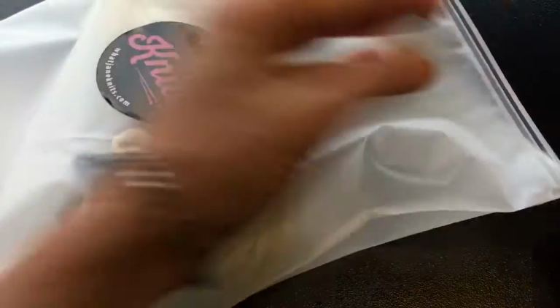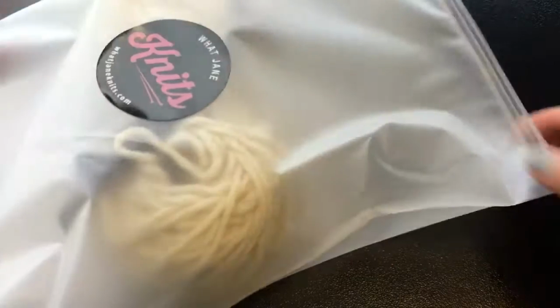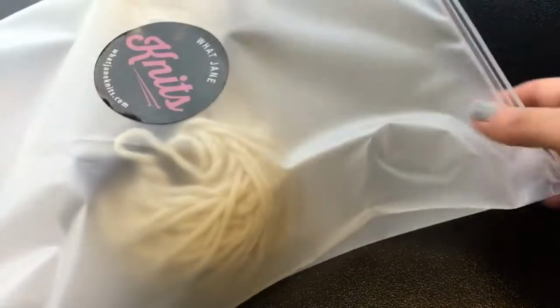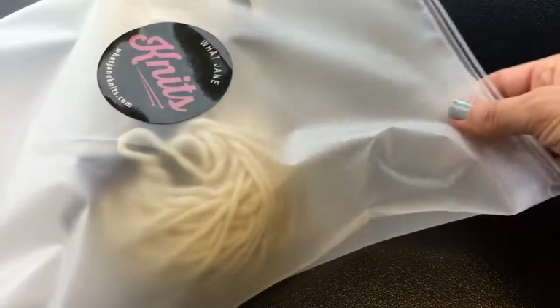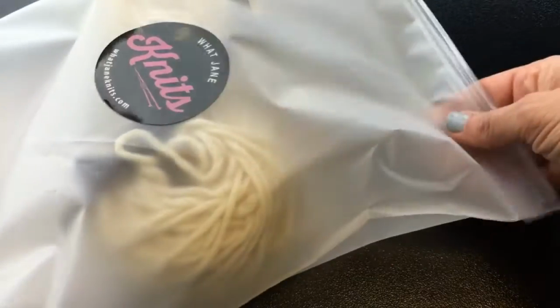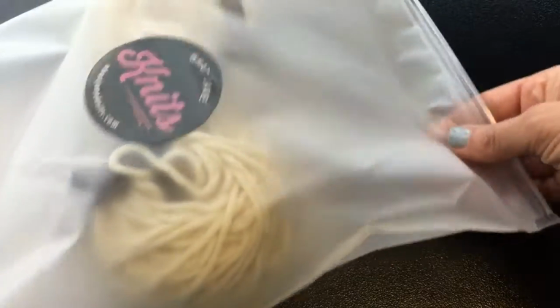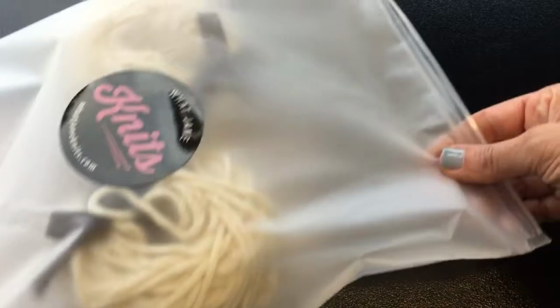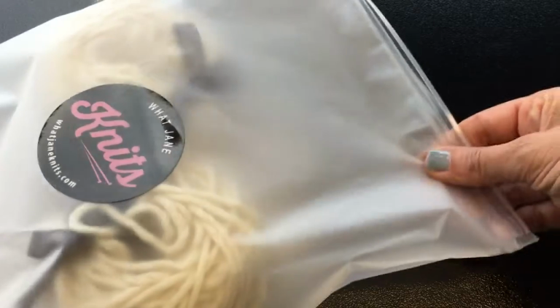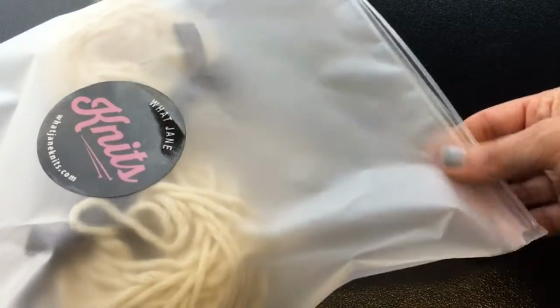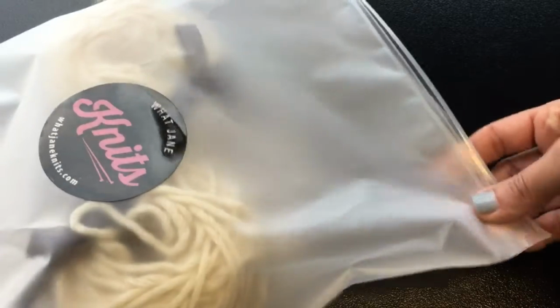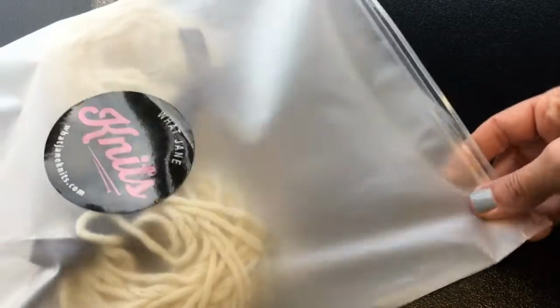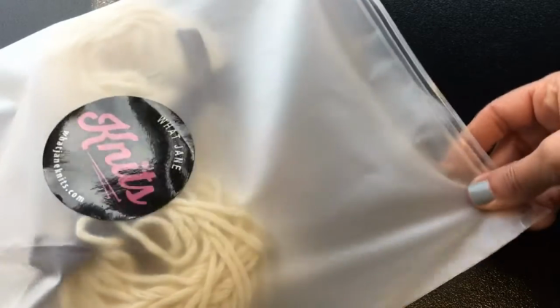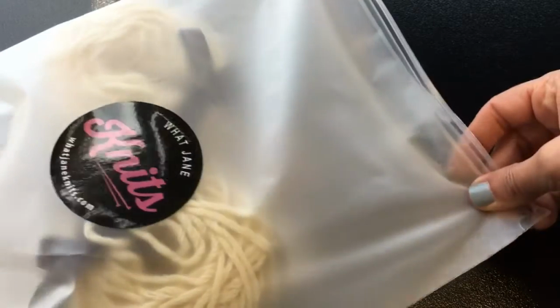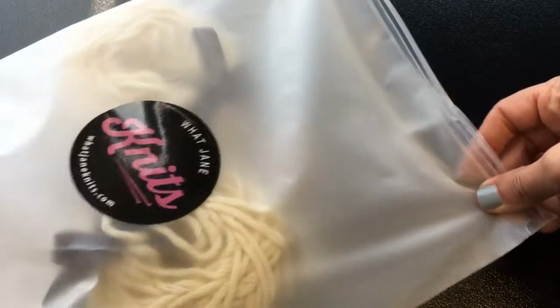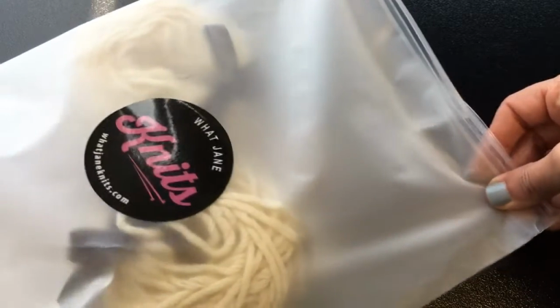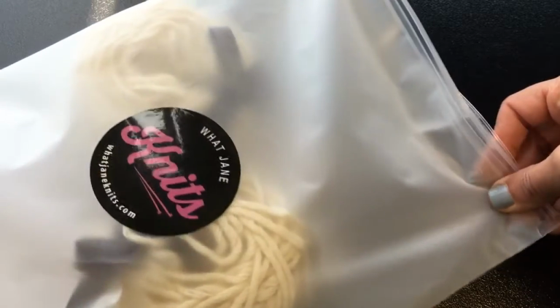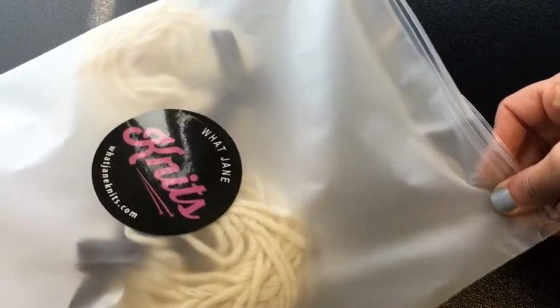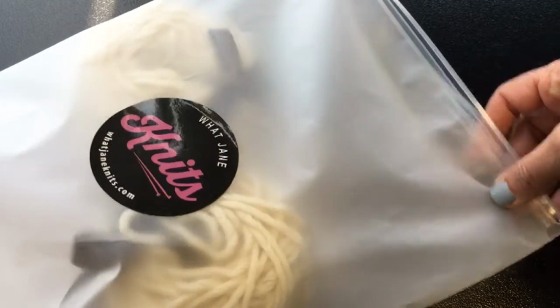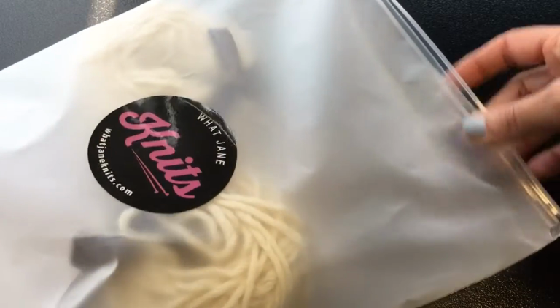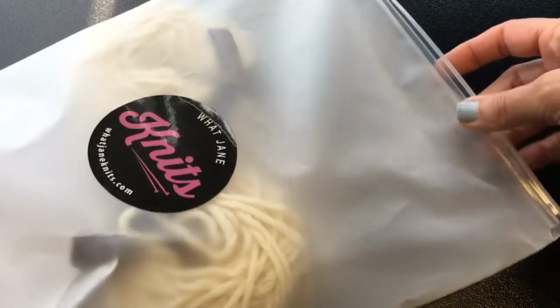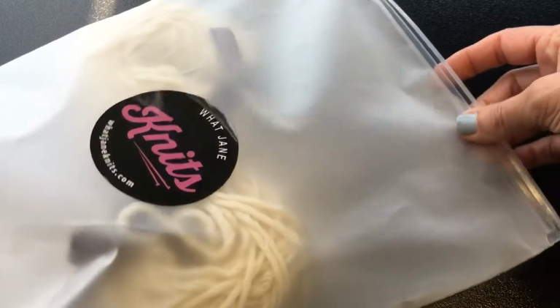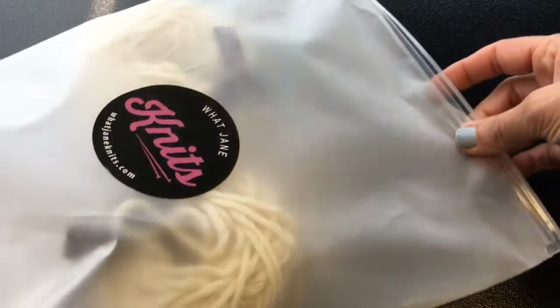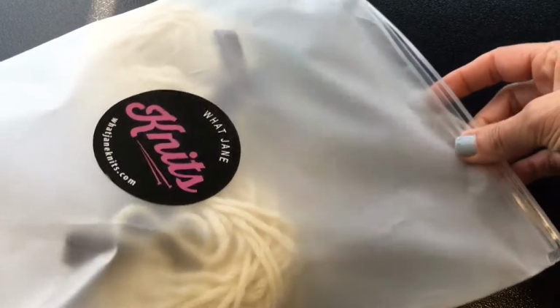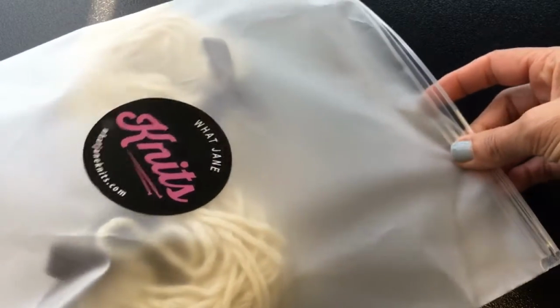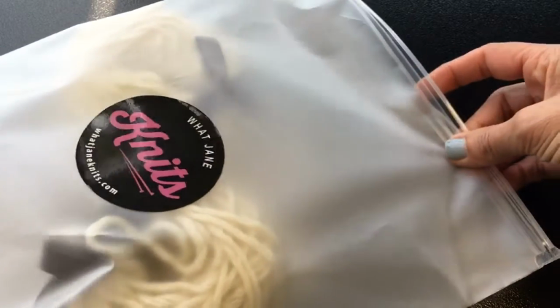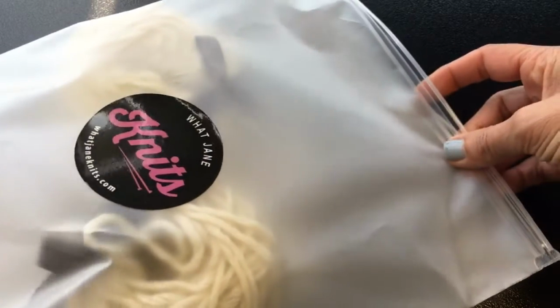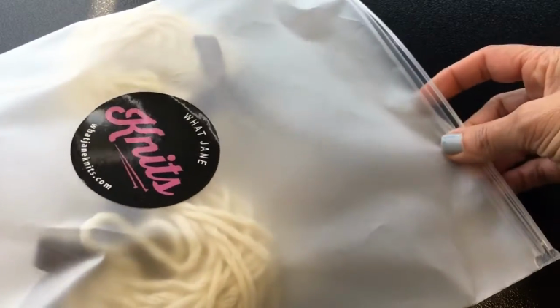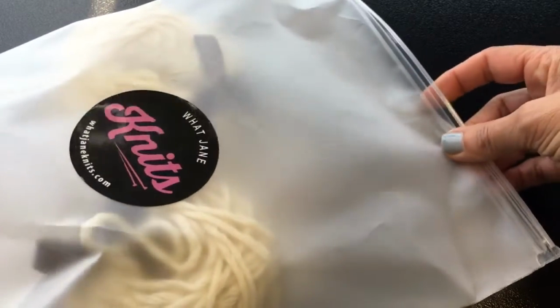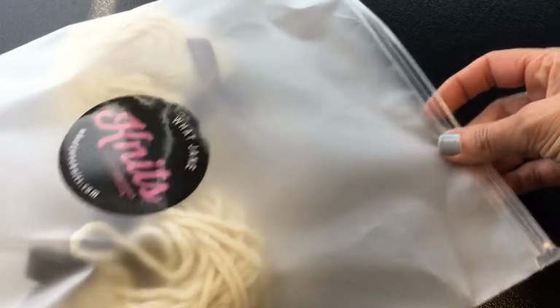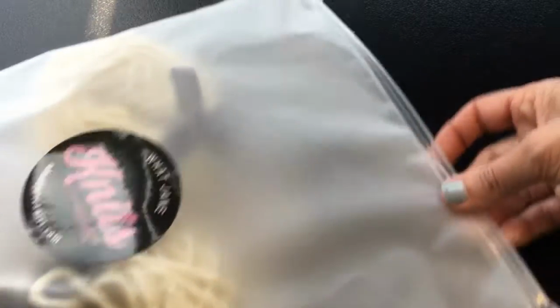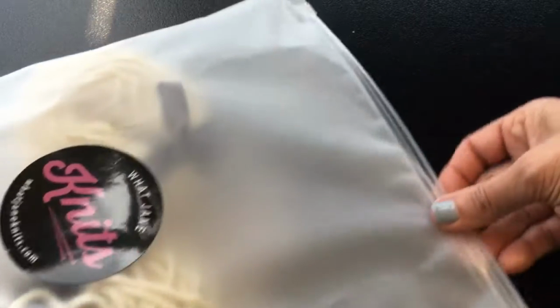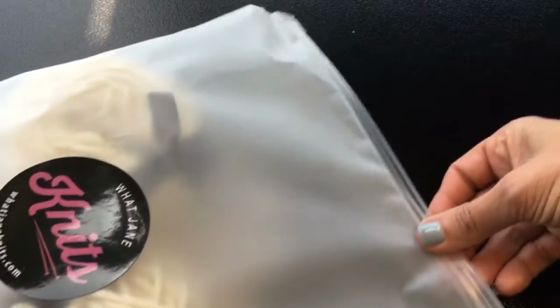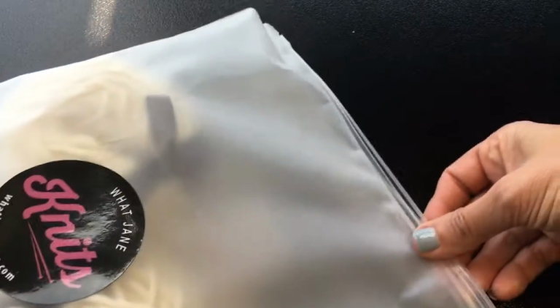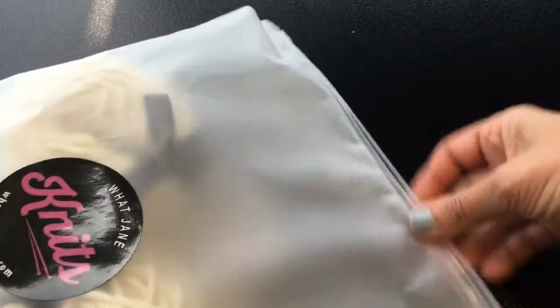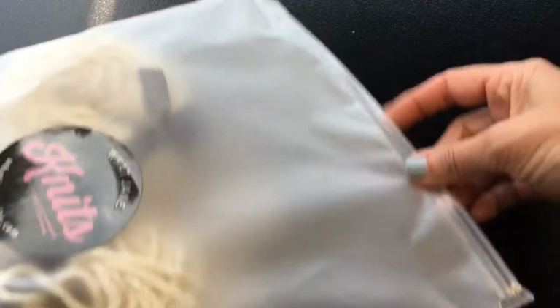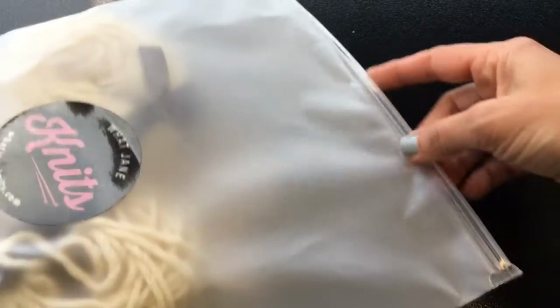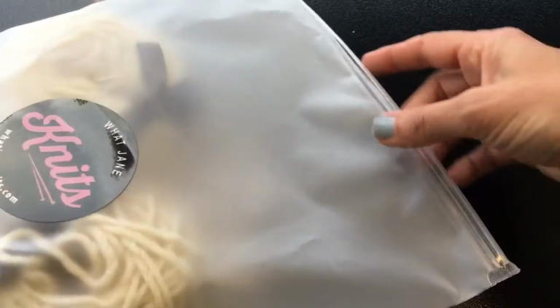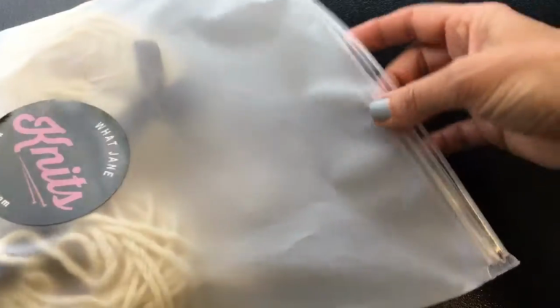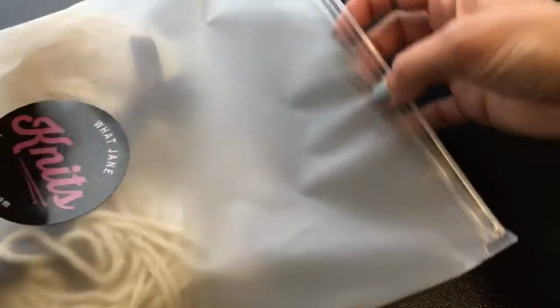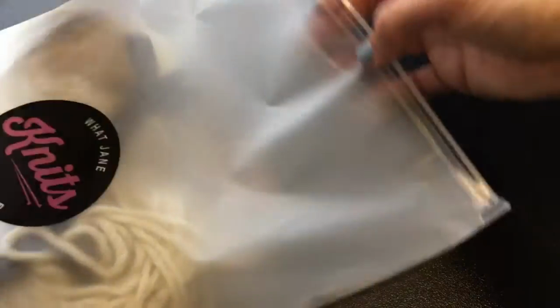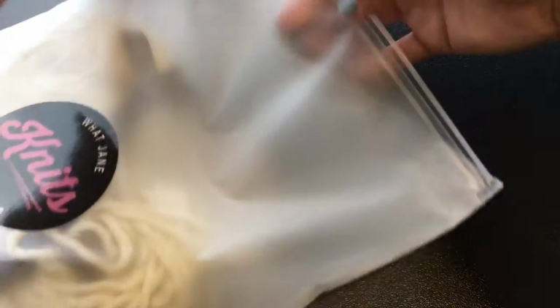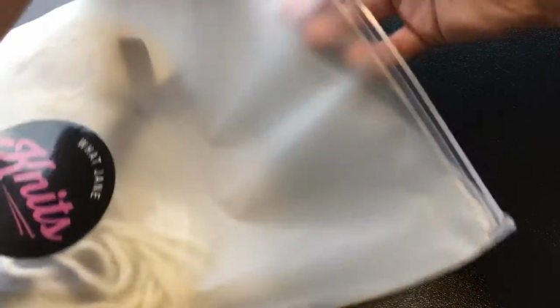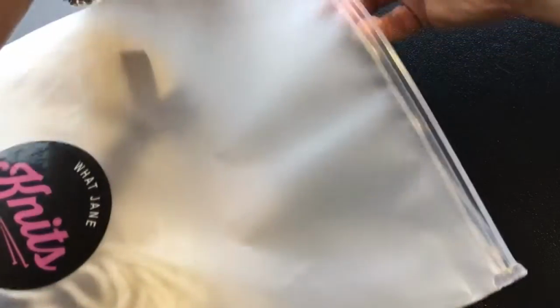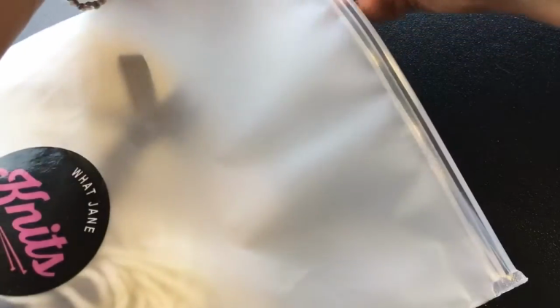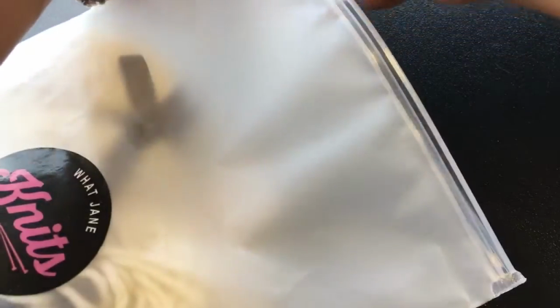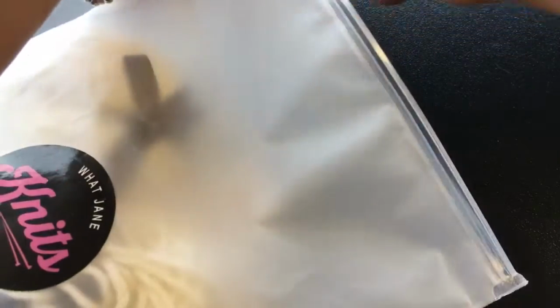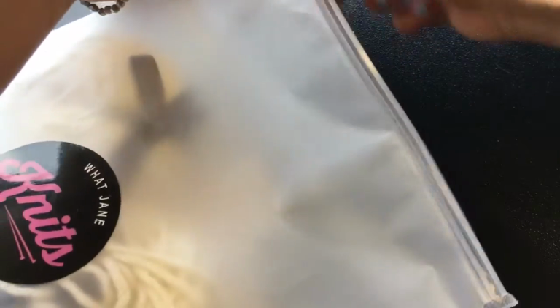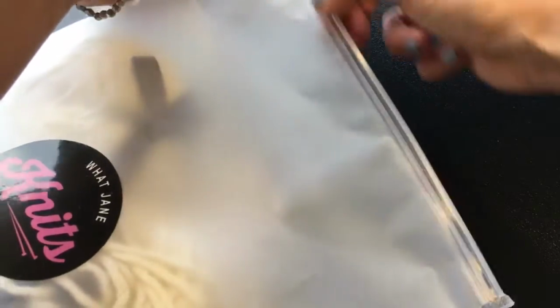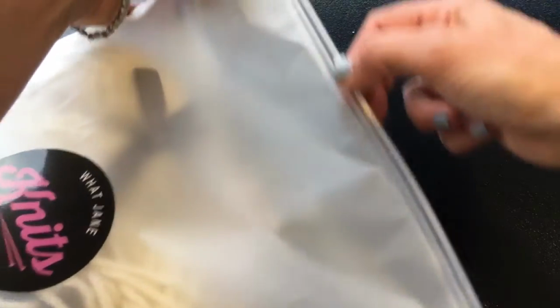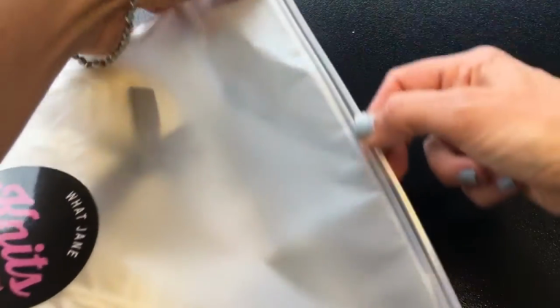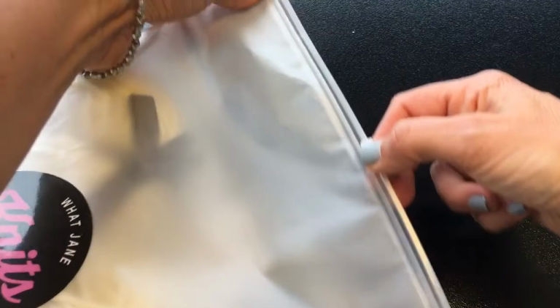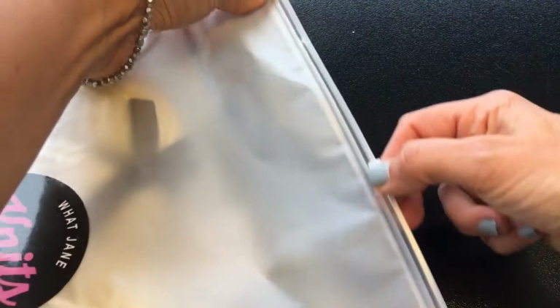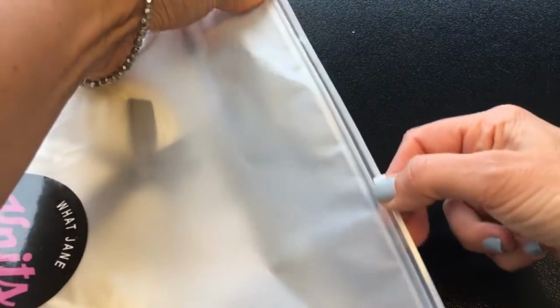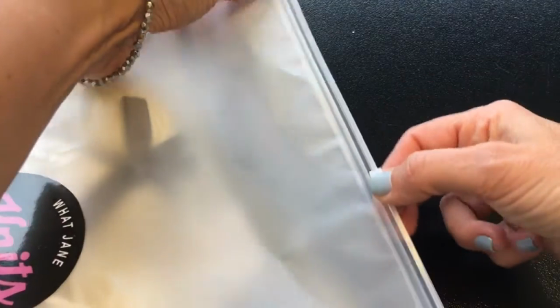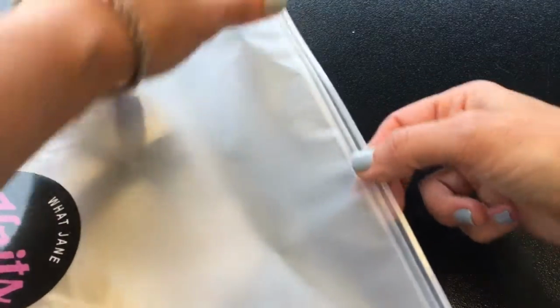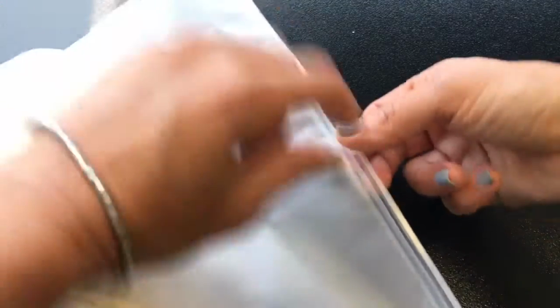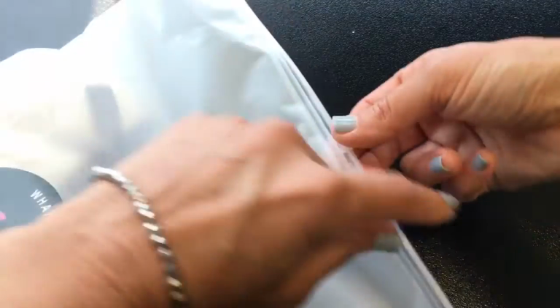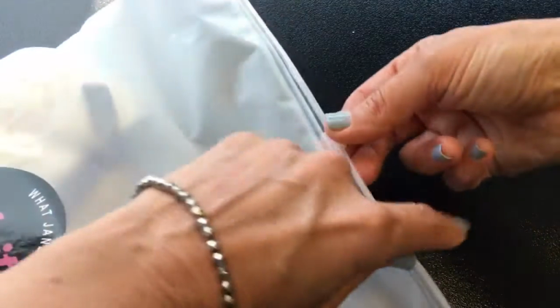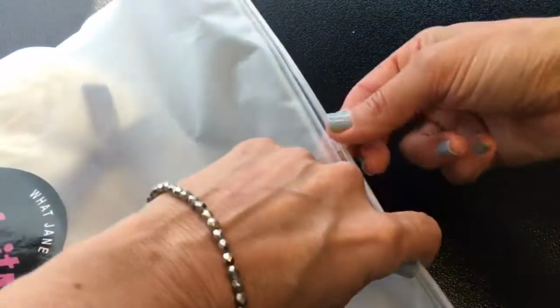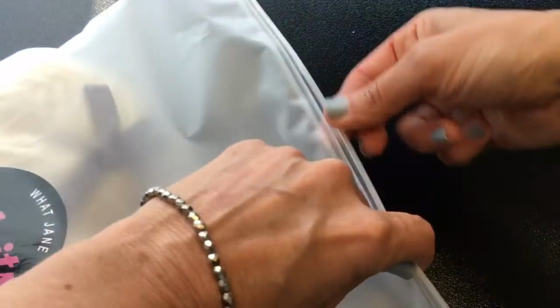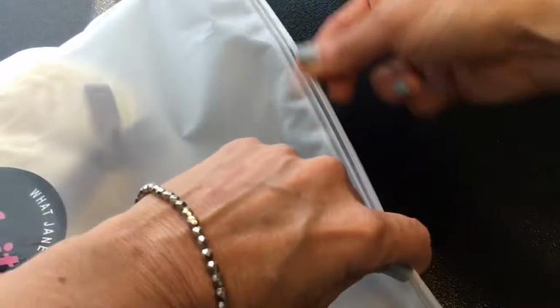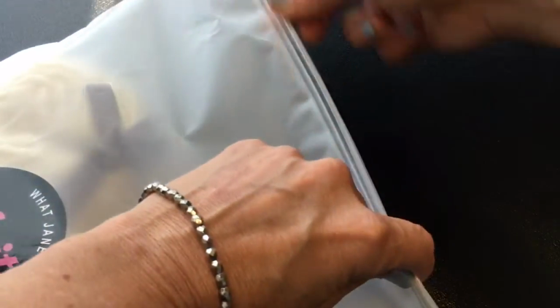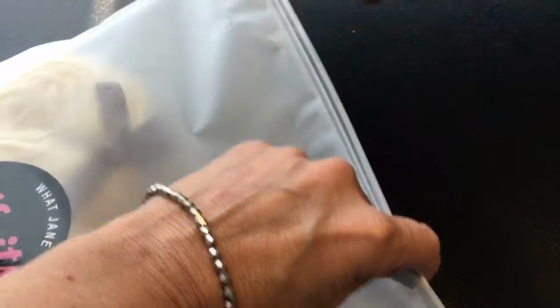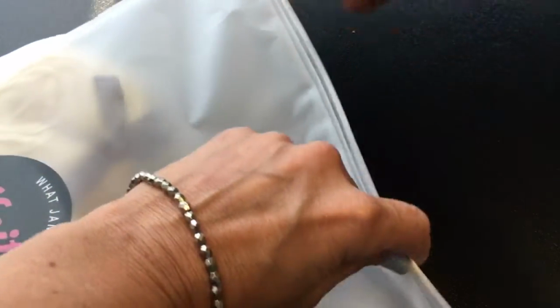You receive a project bag which is plastic and resealable, with a special ziplock seal.